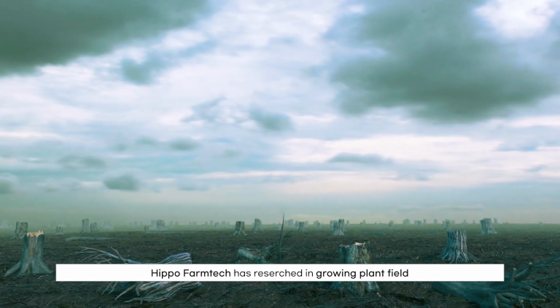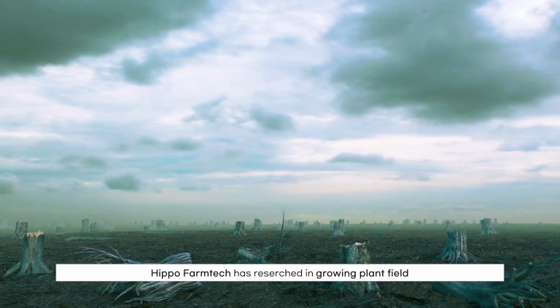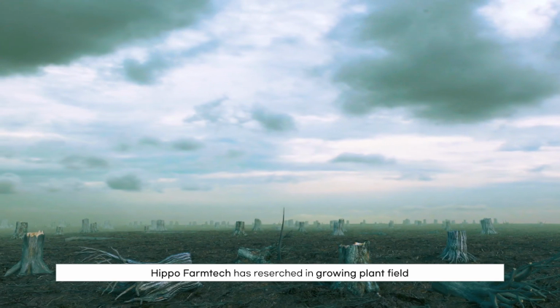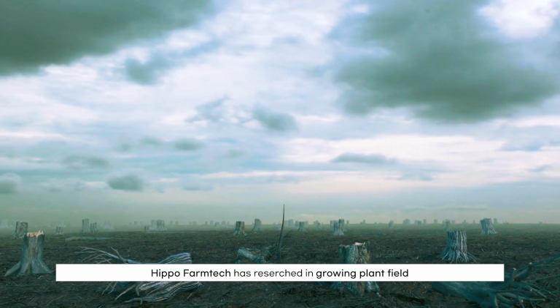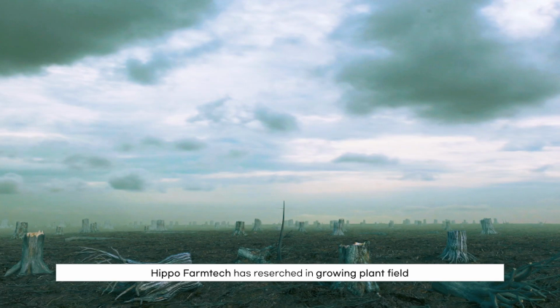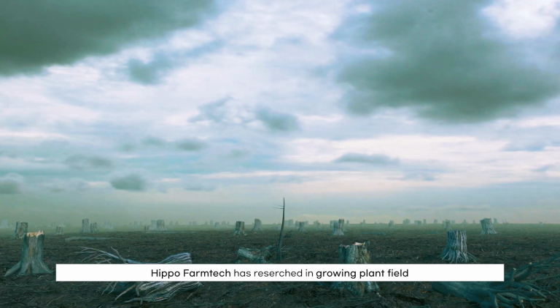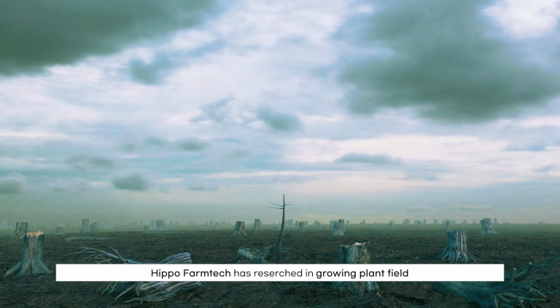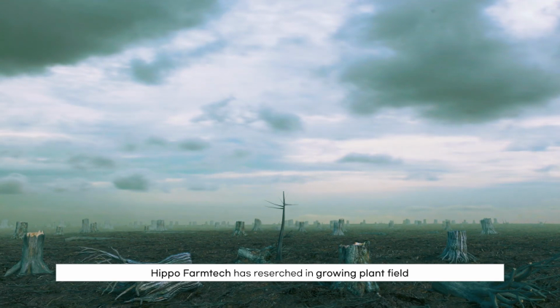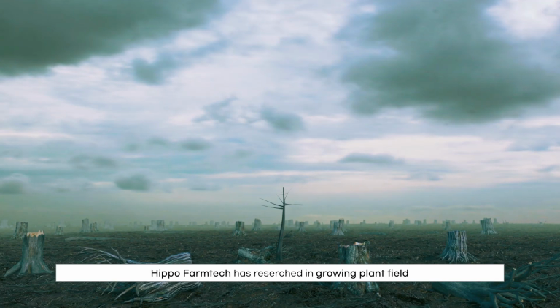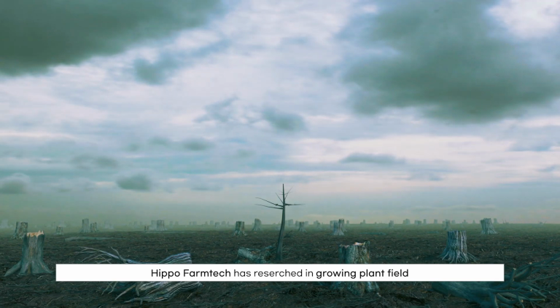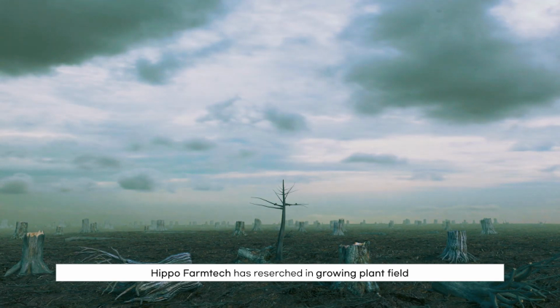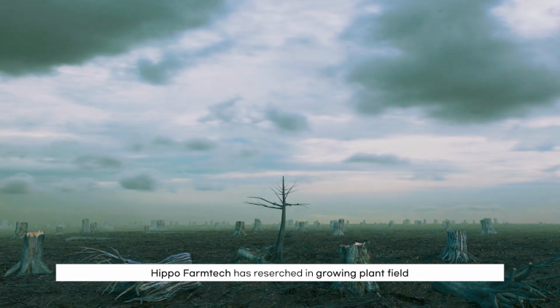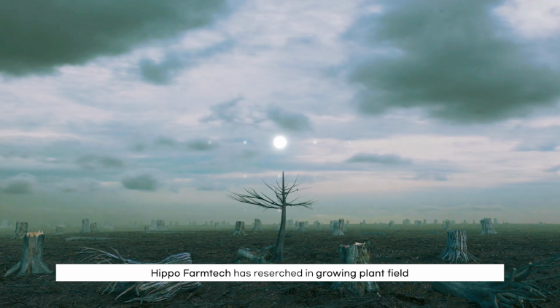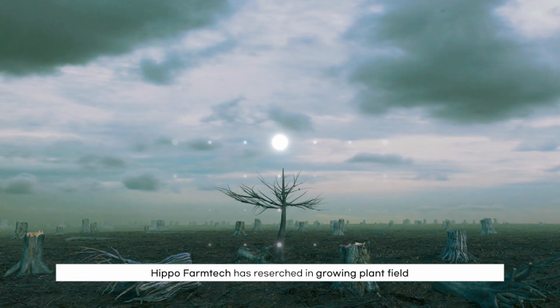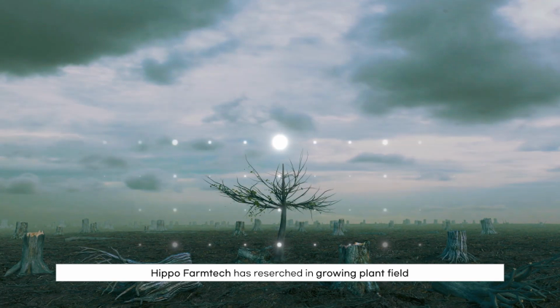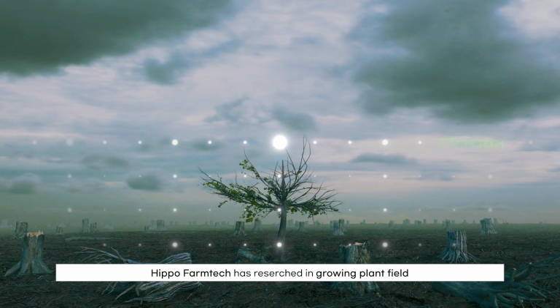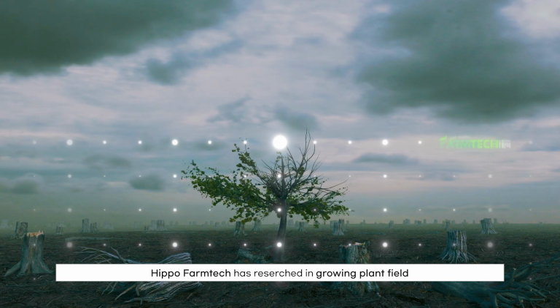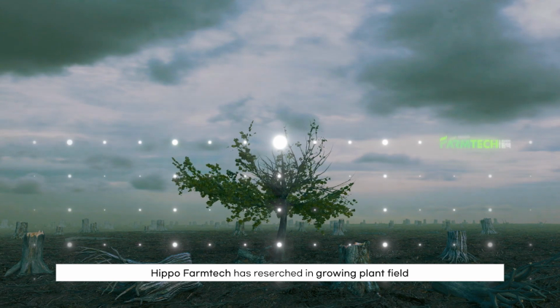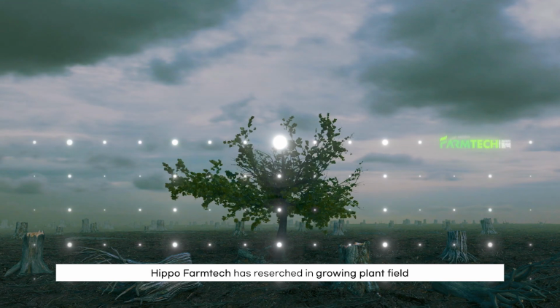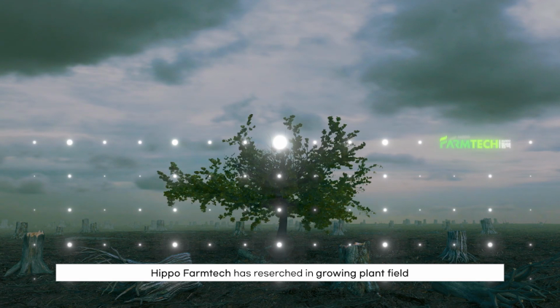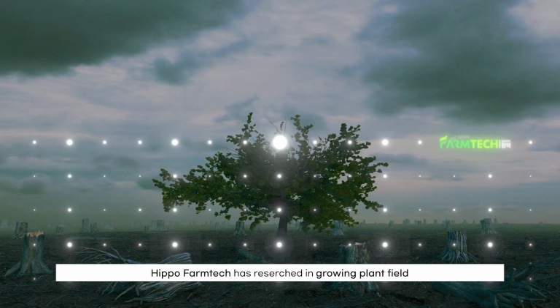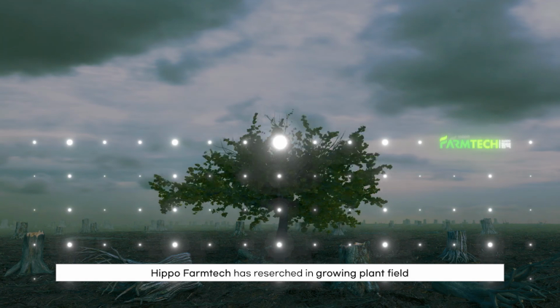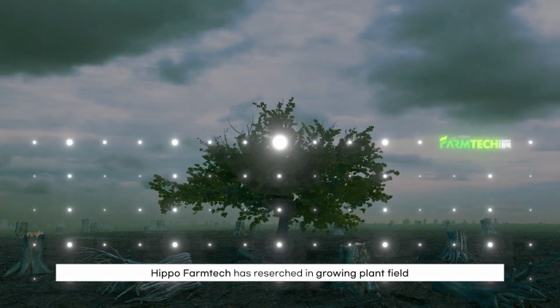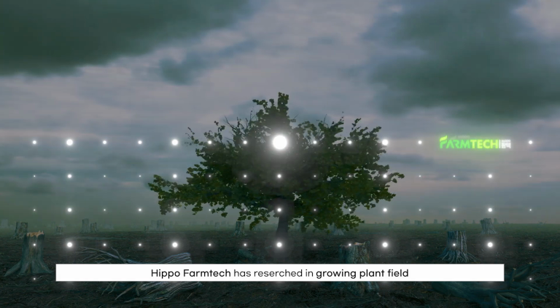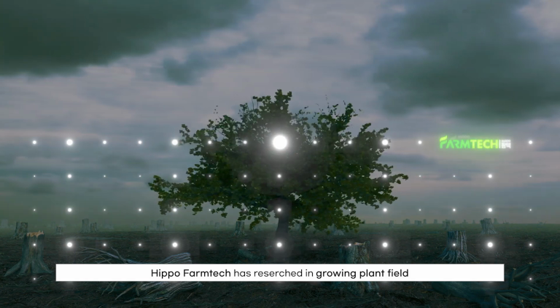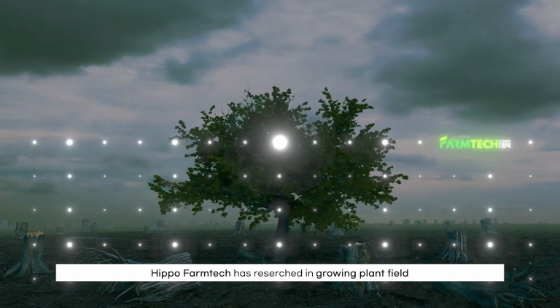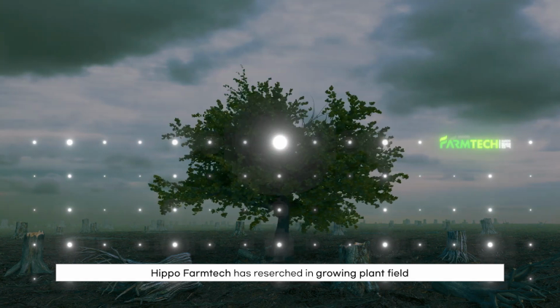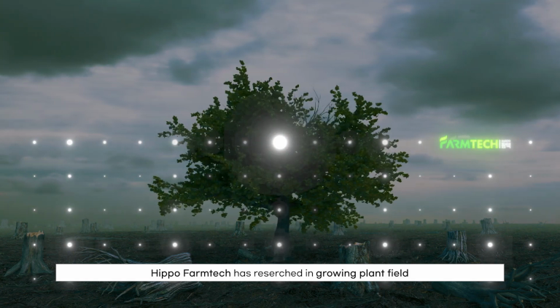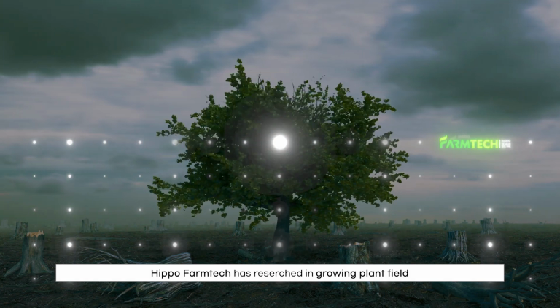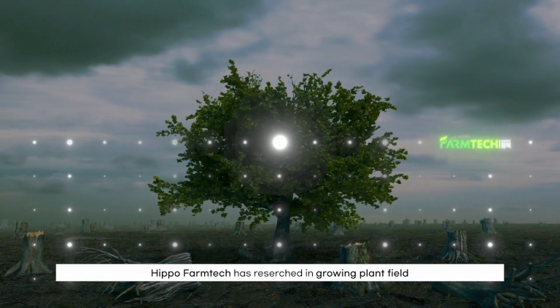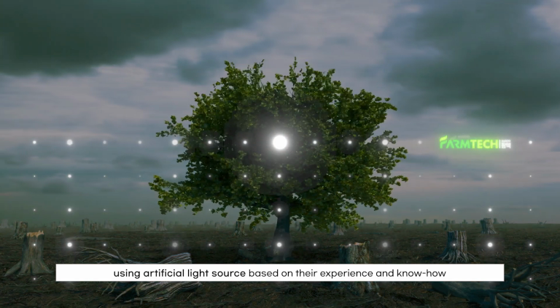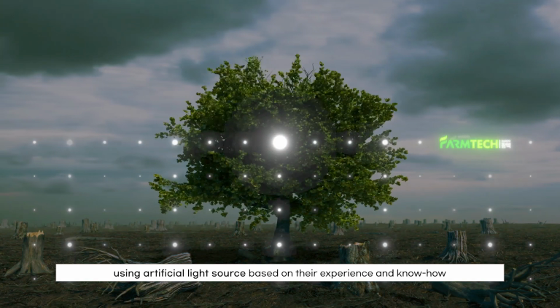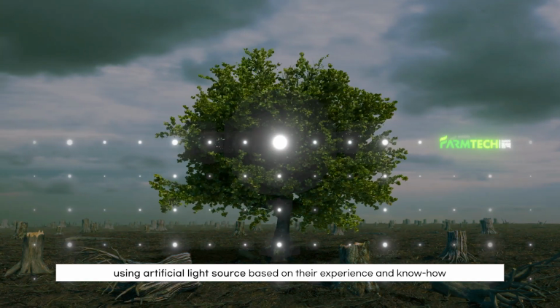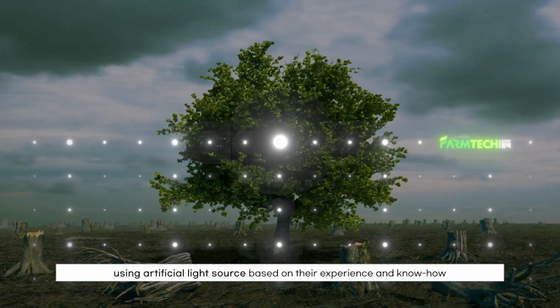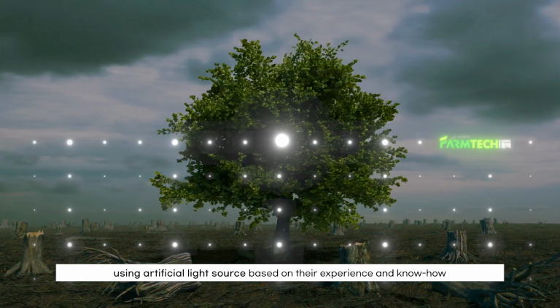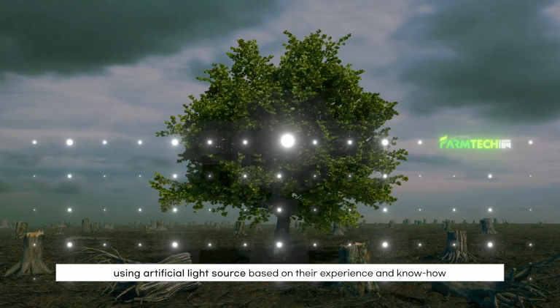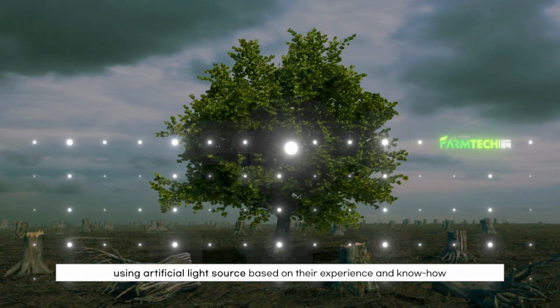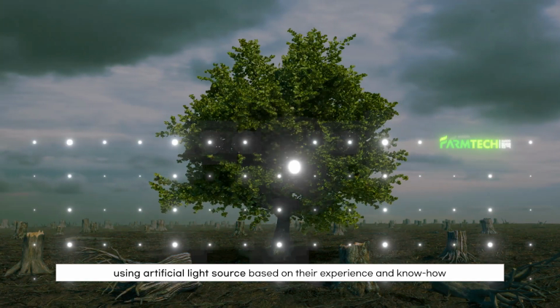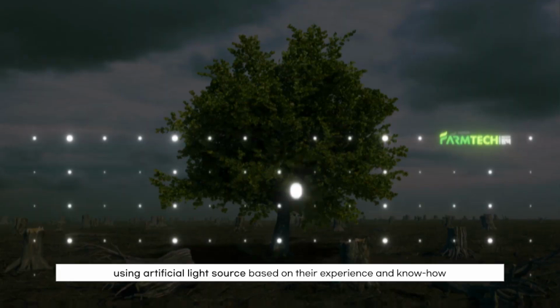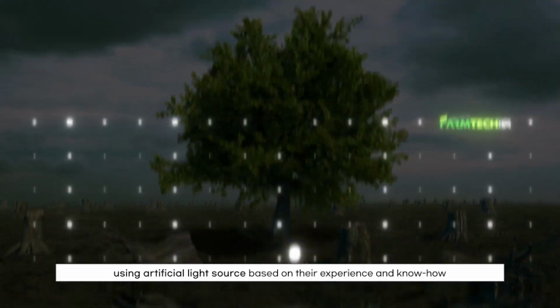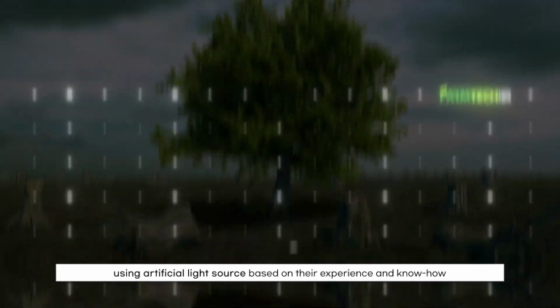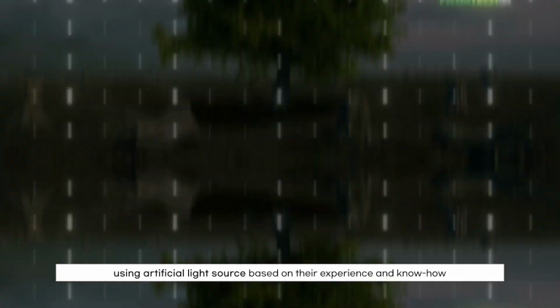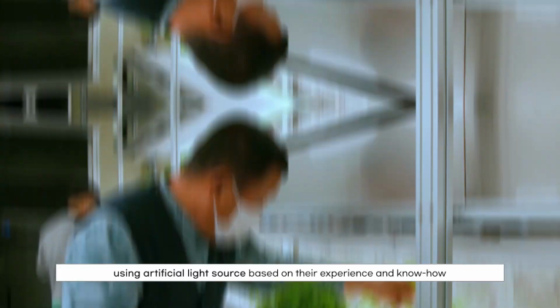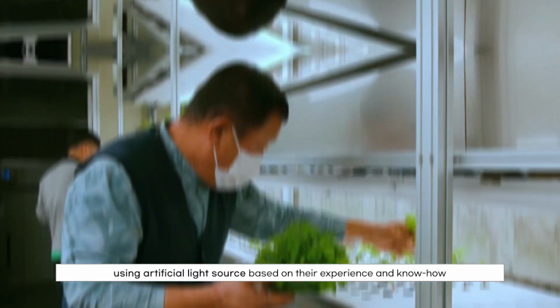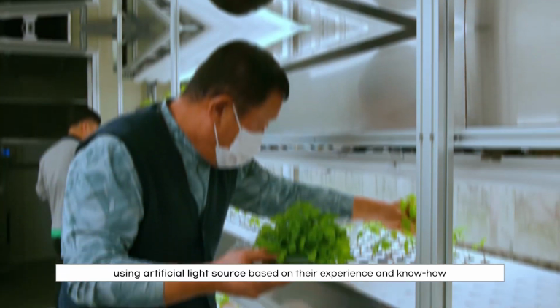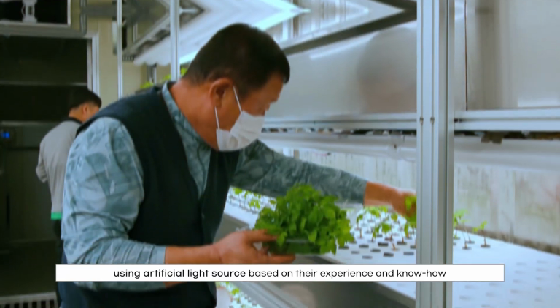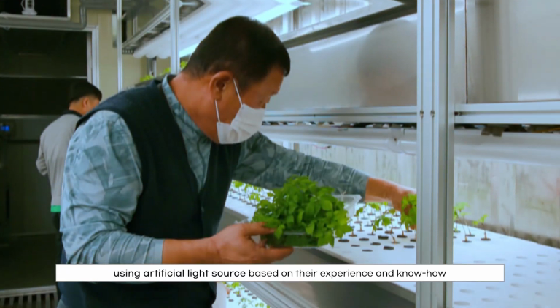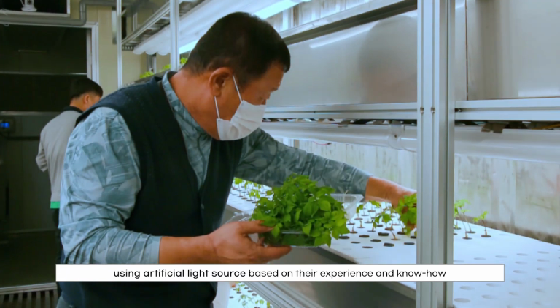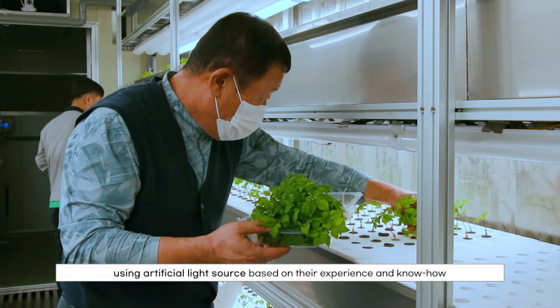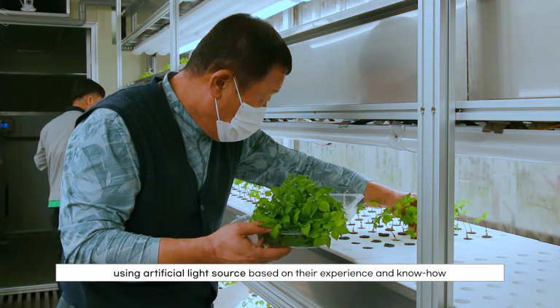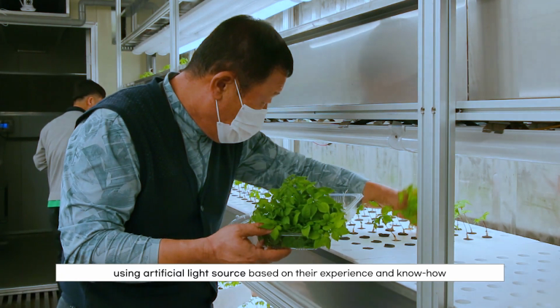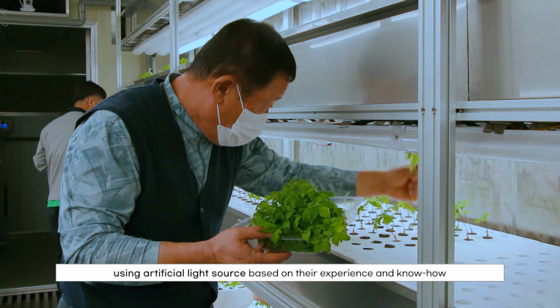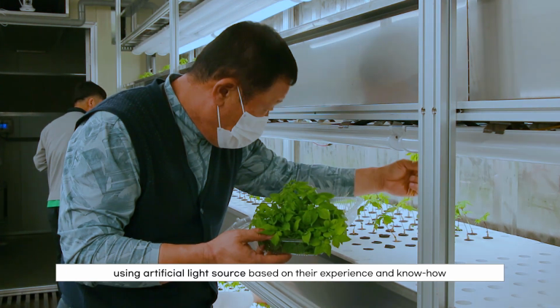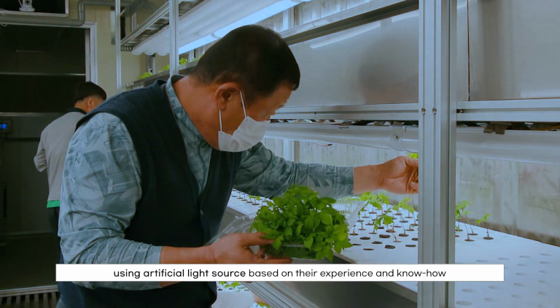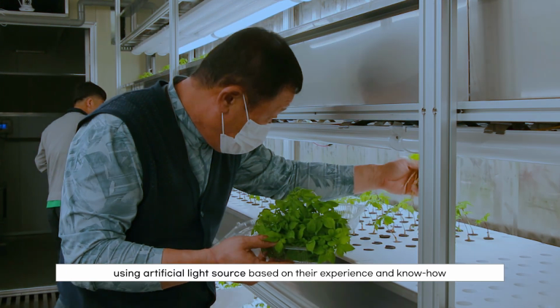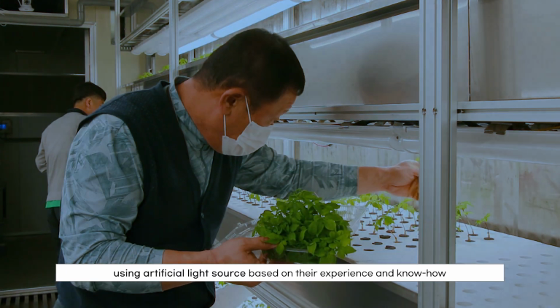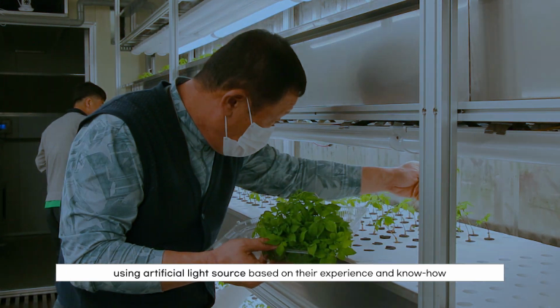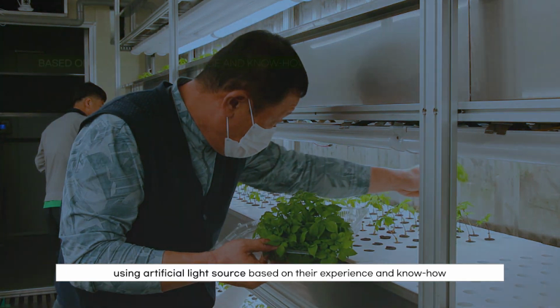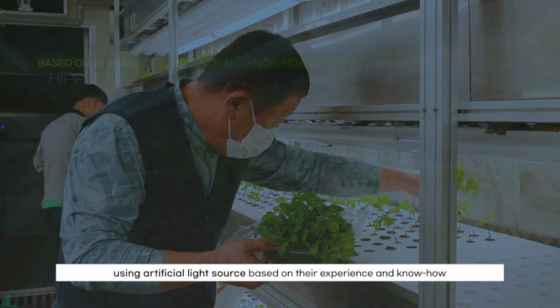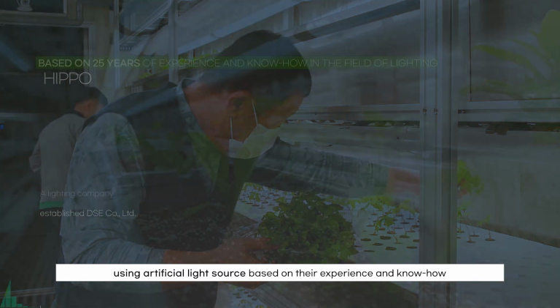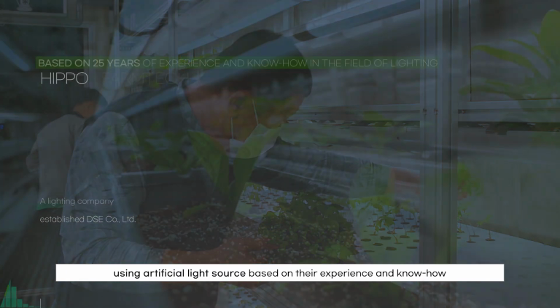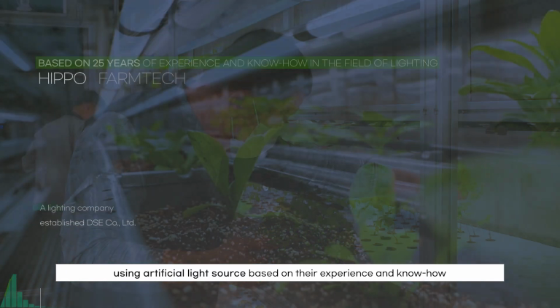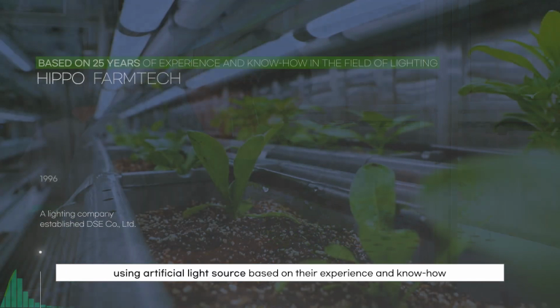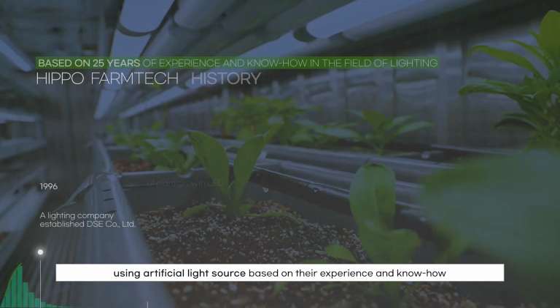Hippo FarmTech has researched in the plant growing field using artificial light sources, based on their experience and know-how.